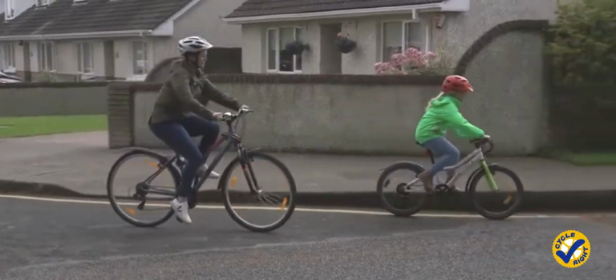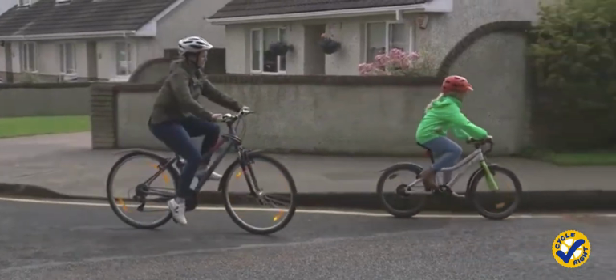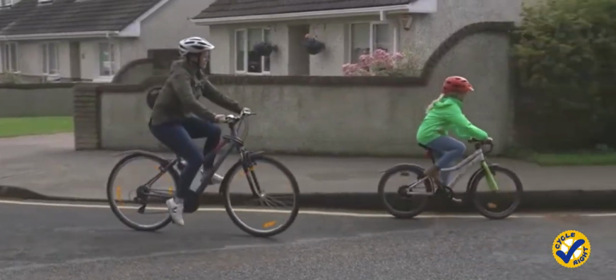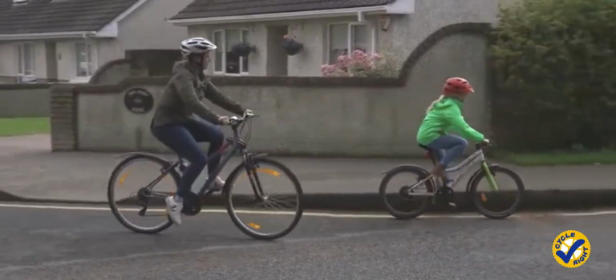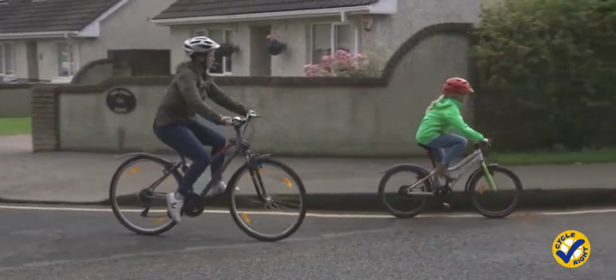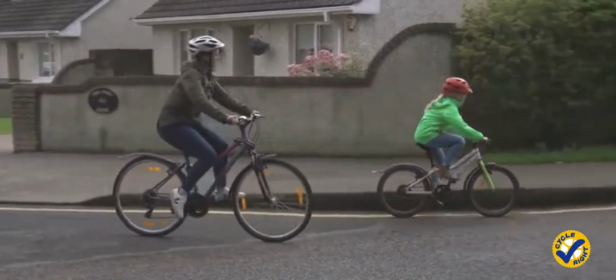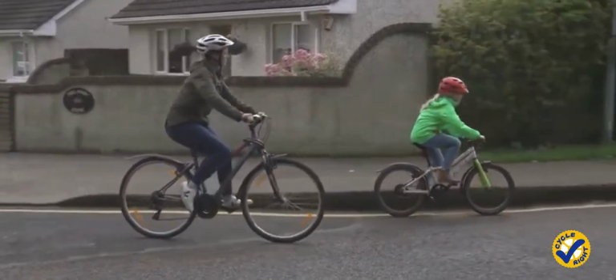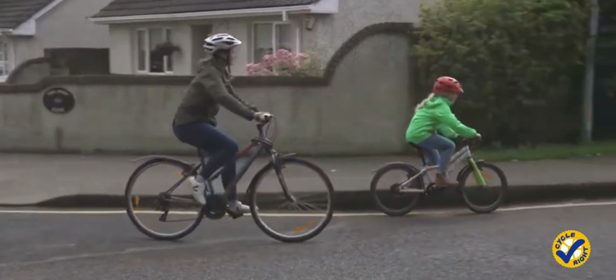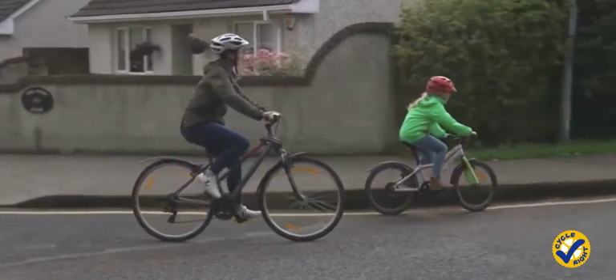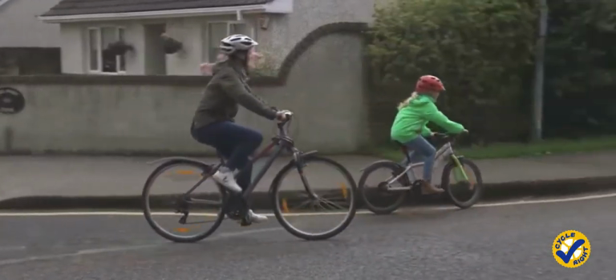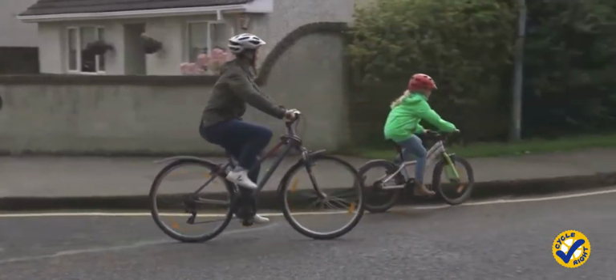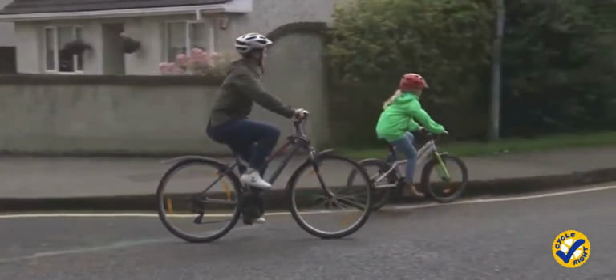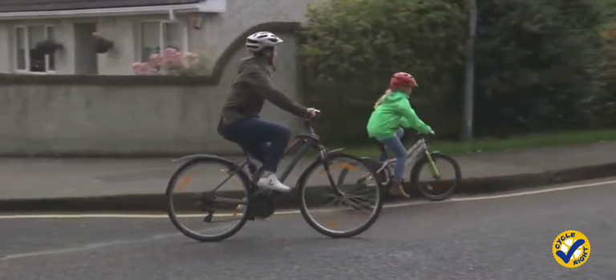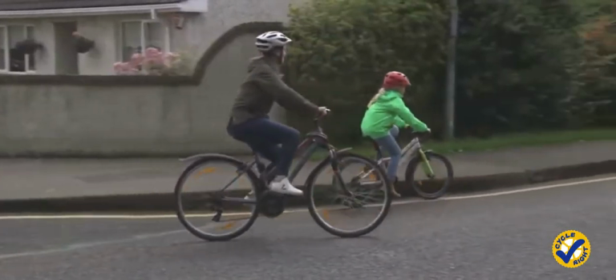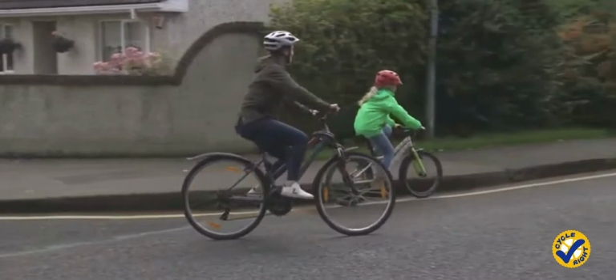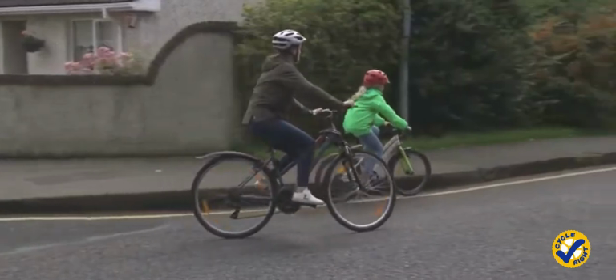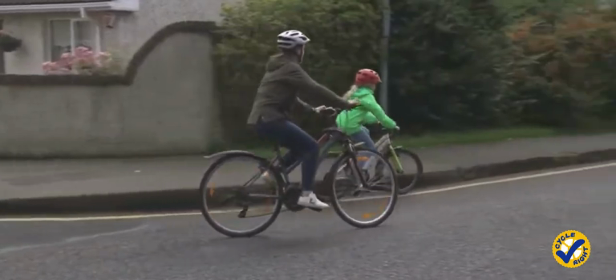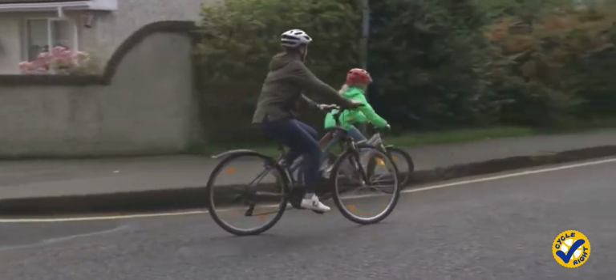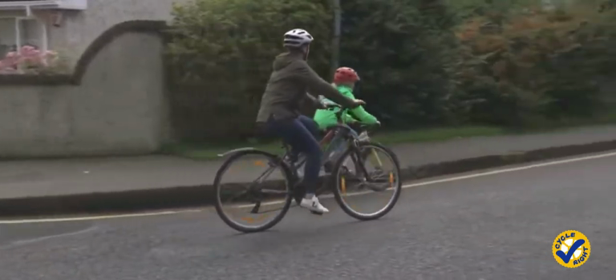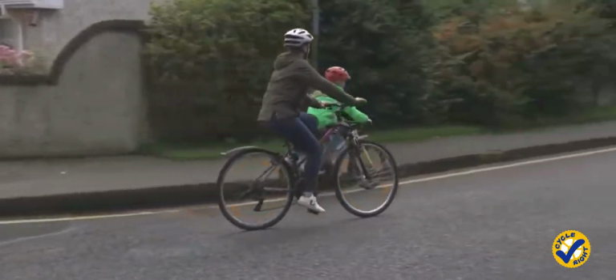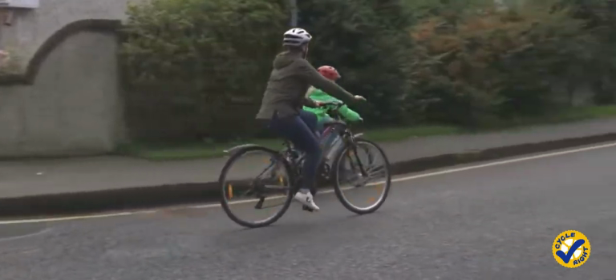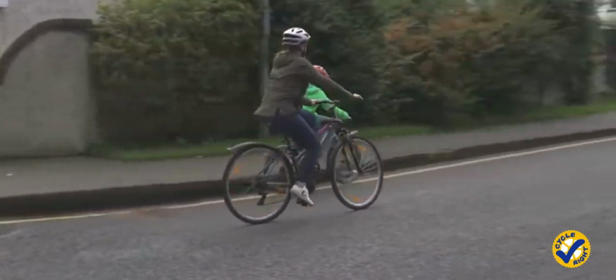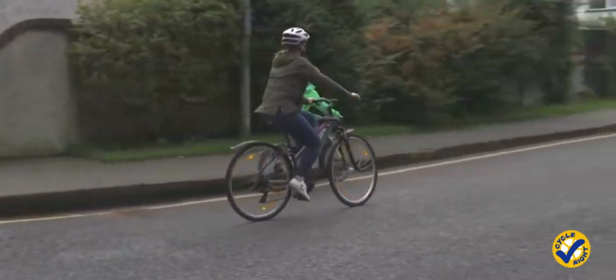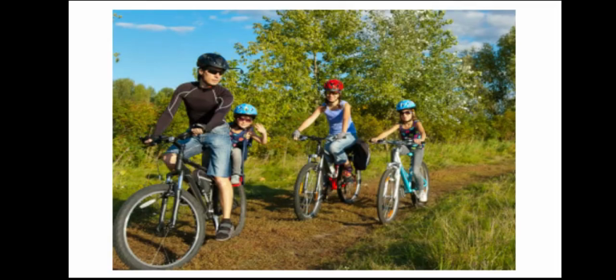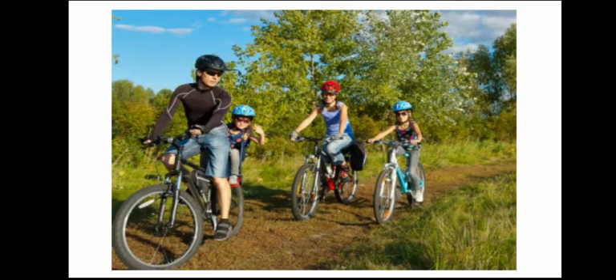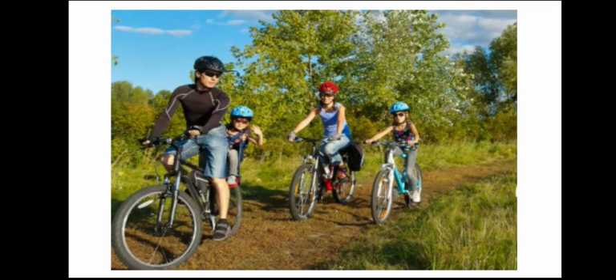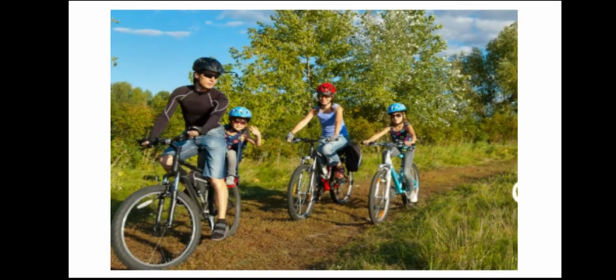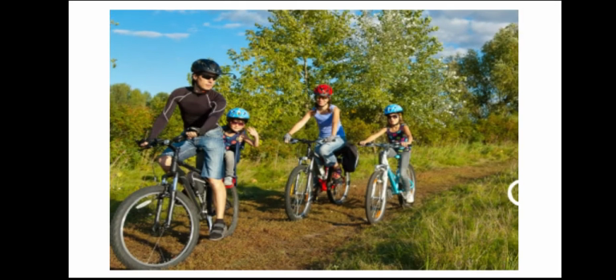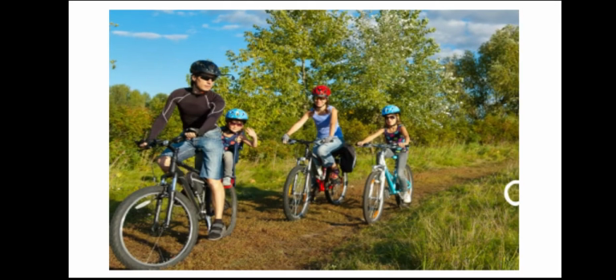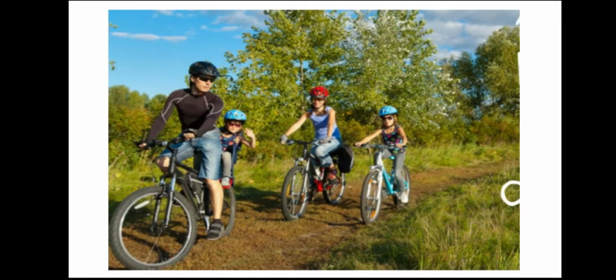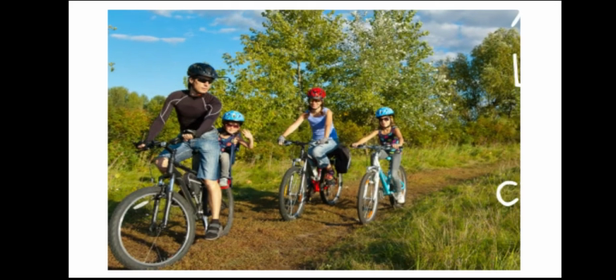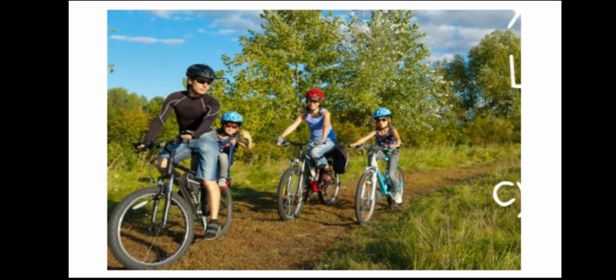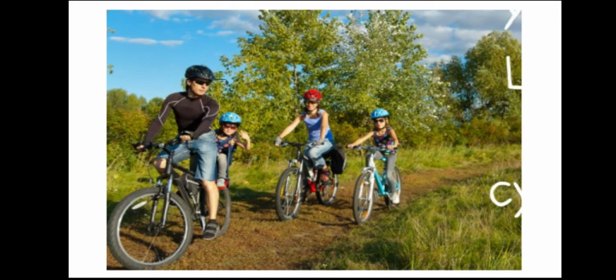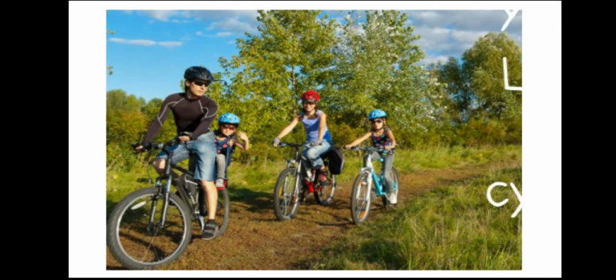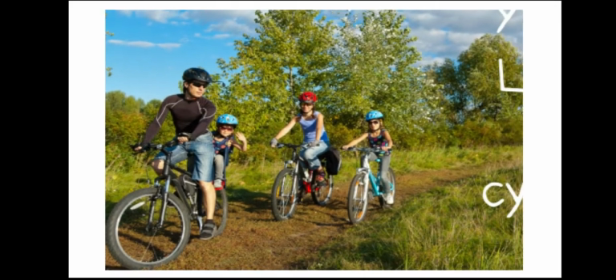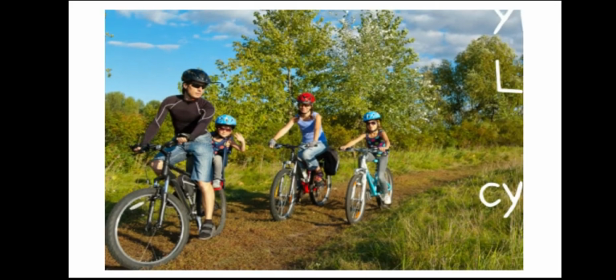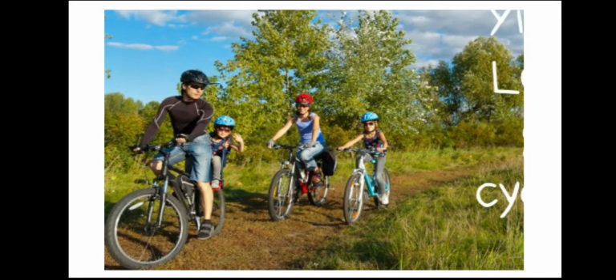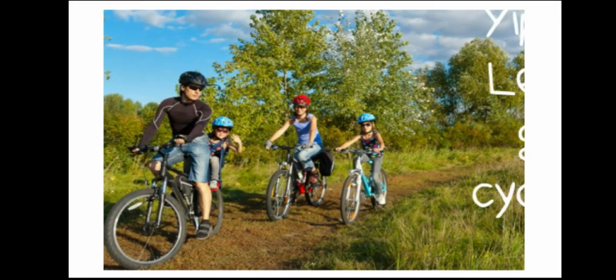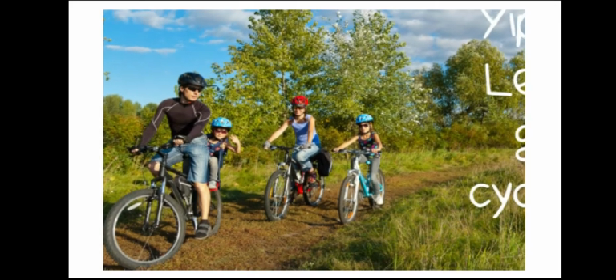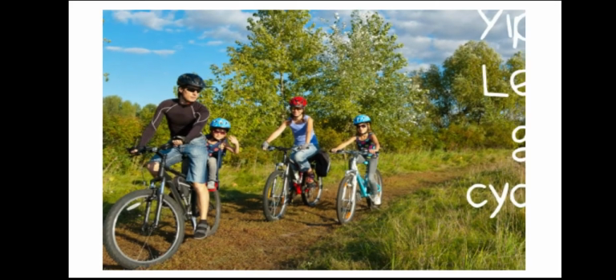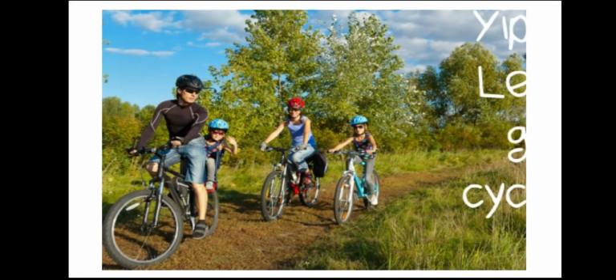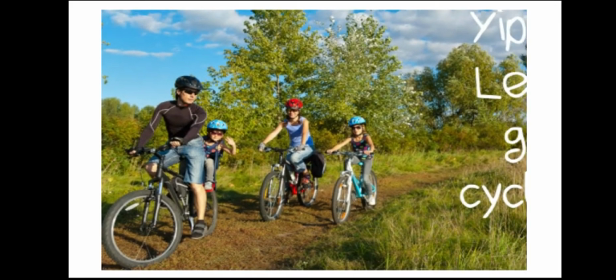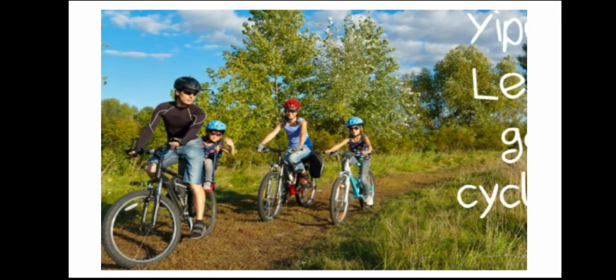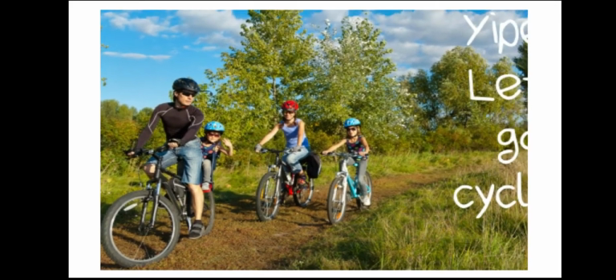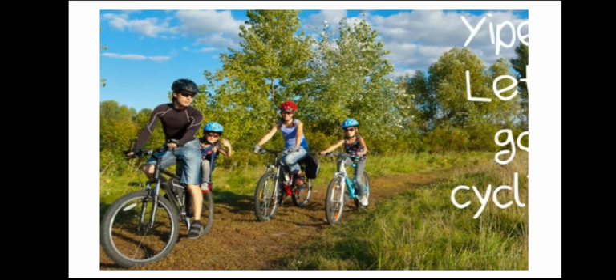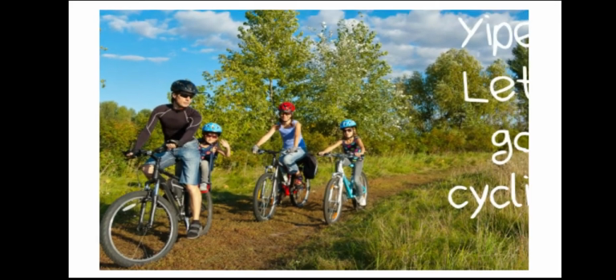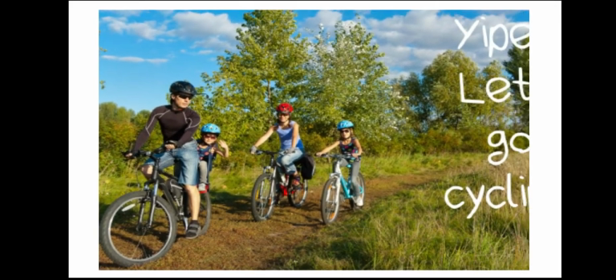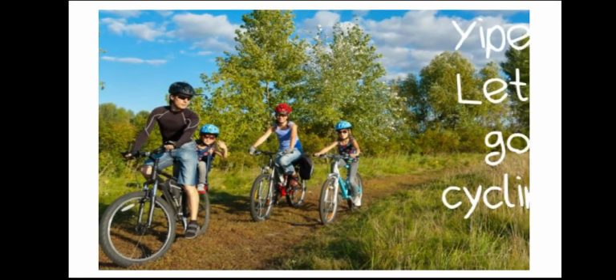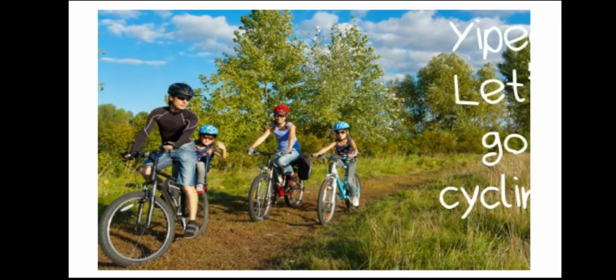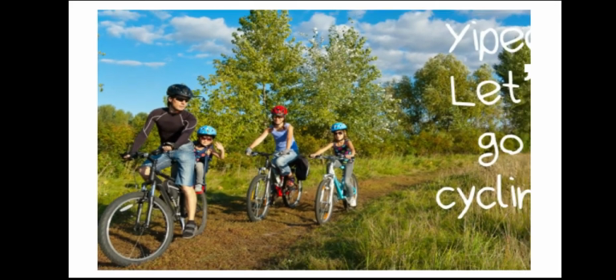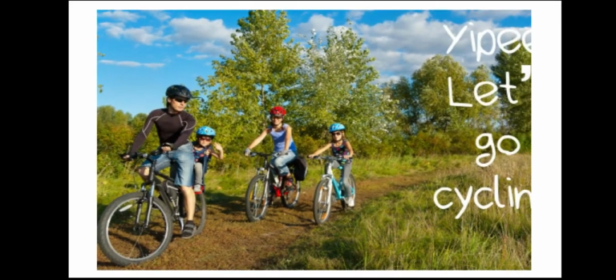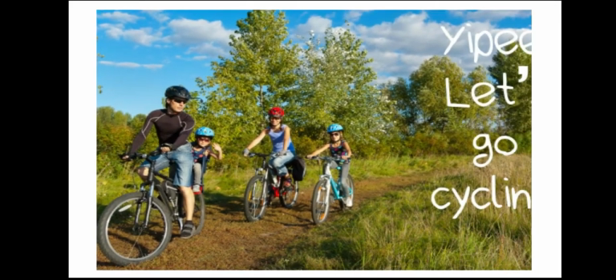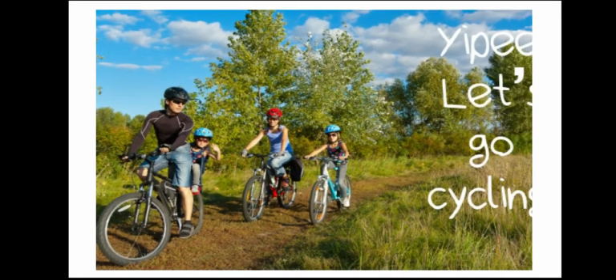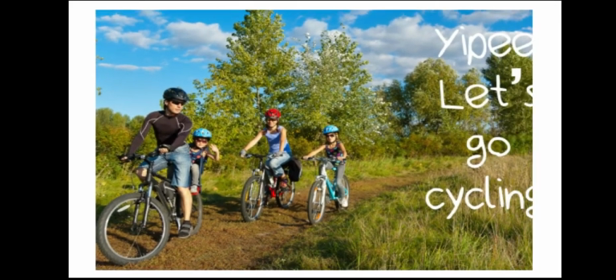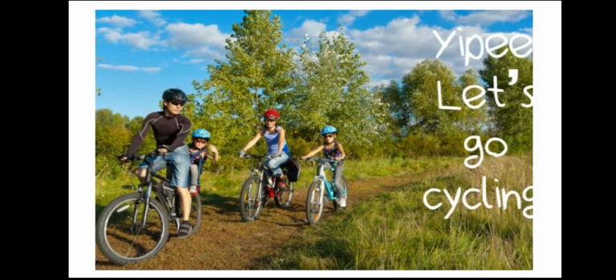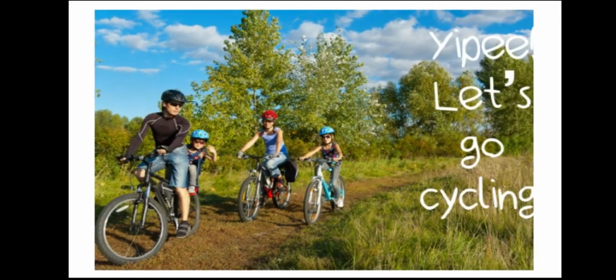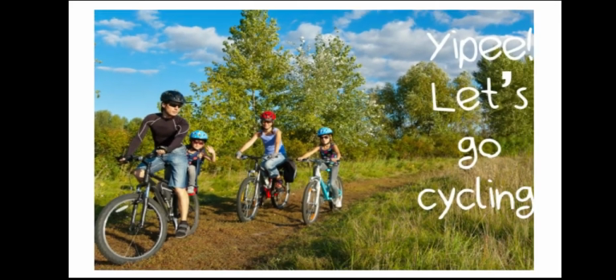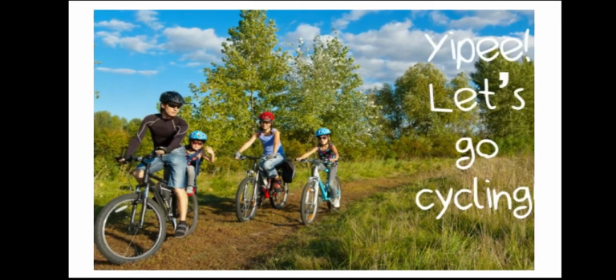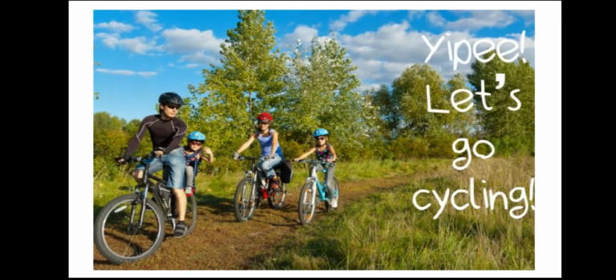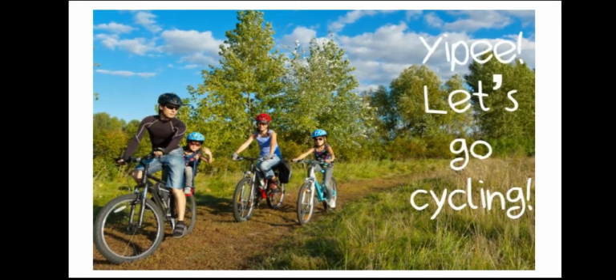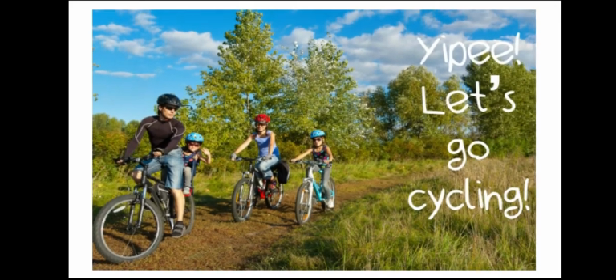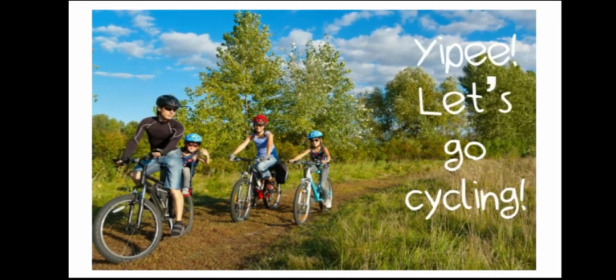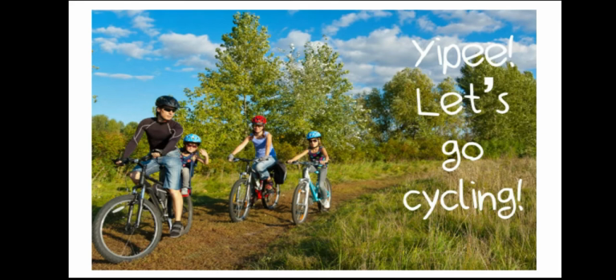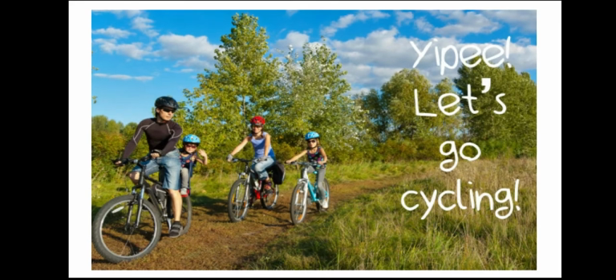Cycling is a brilliant activity for the whole family, adults as well, and a great way to stay active and healthy while being pretty close to home.